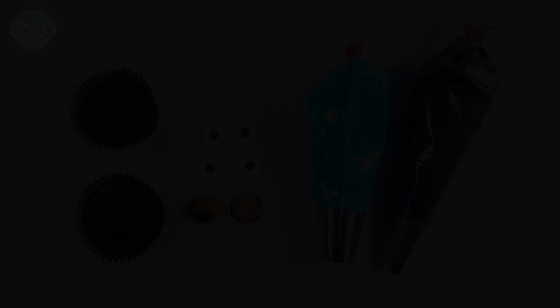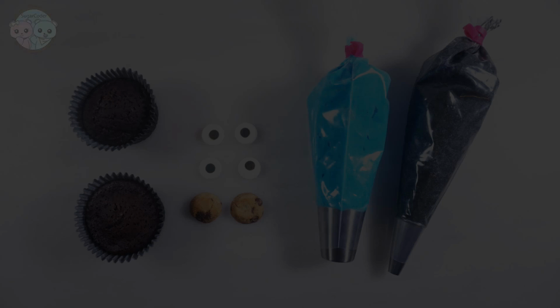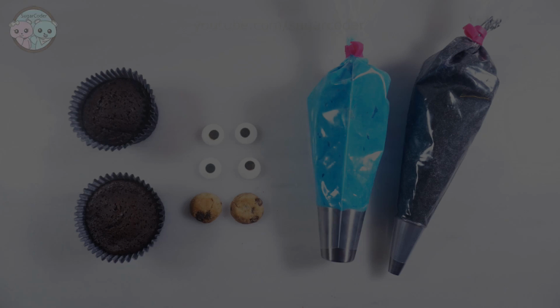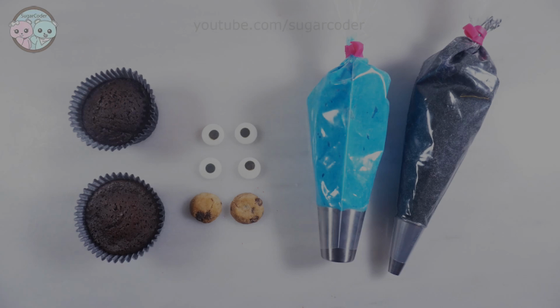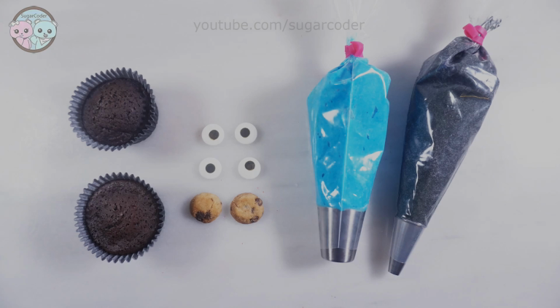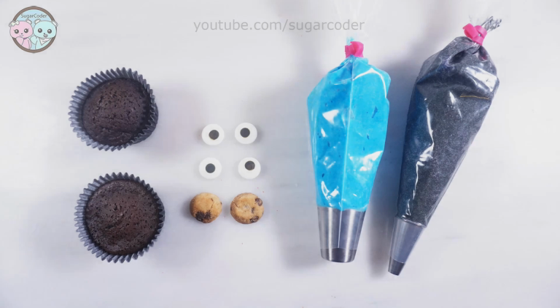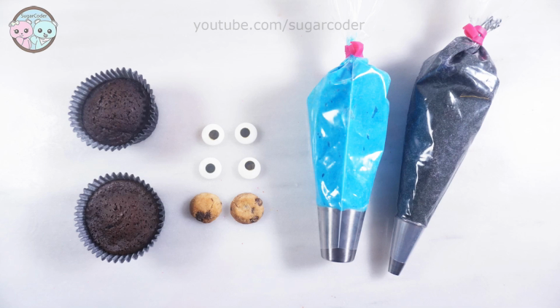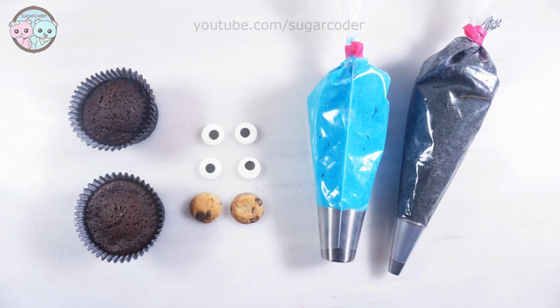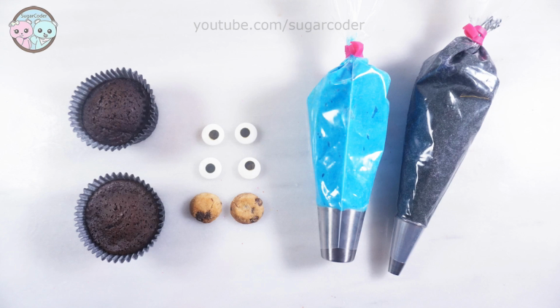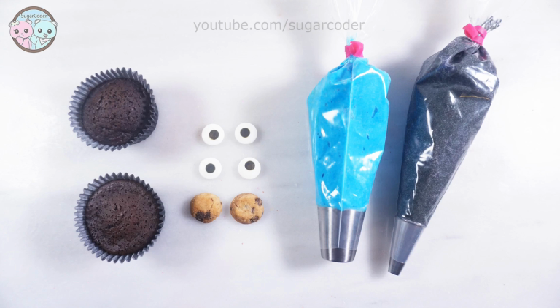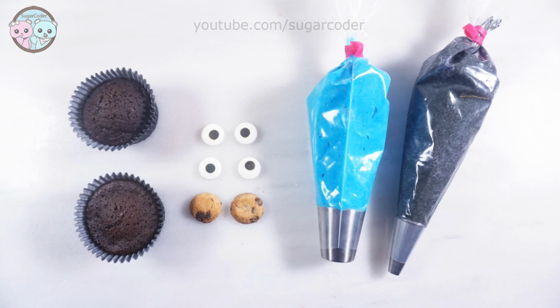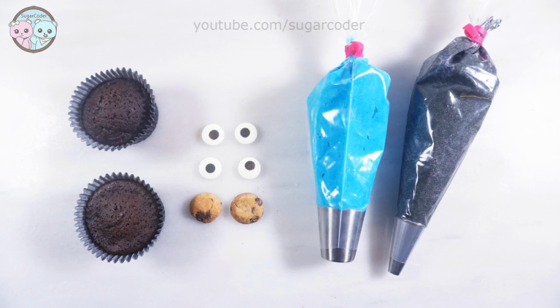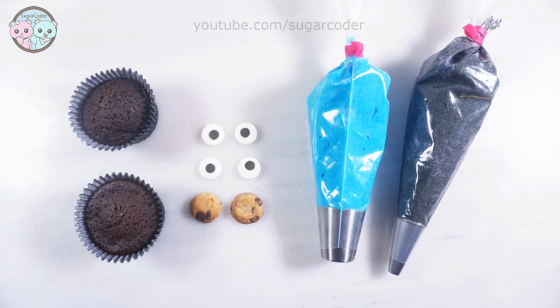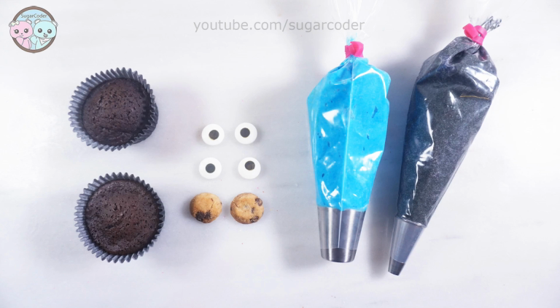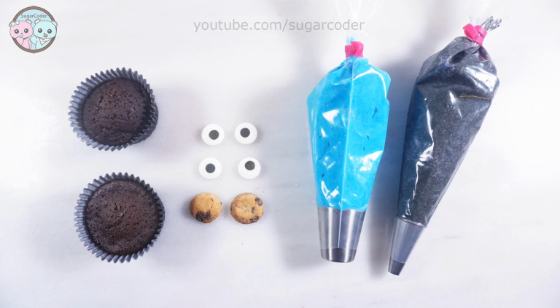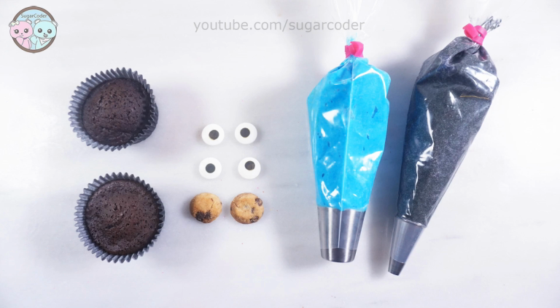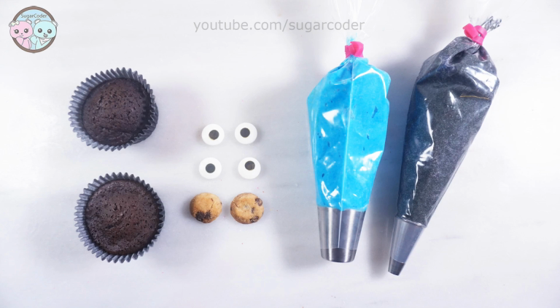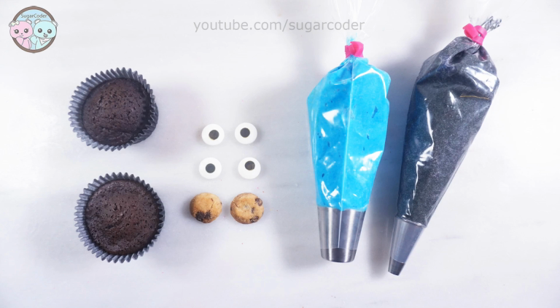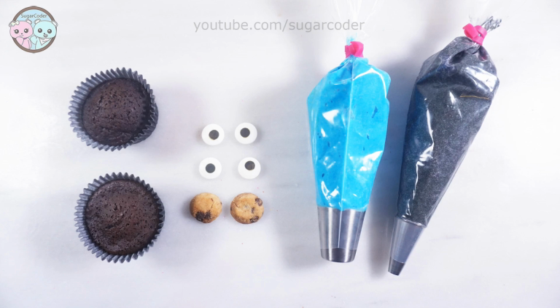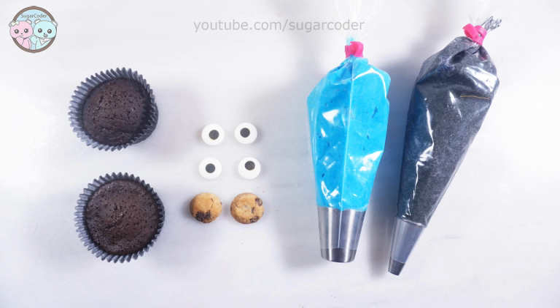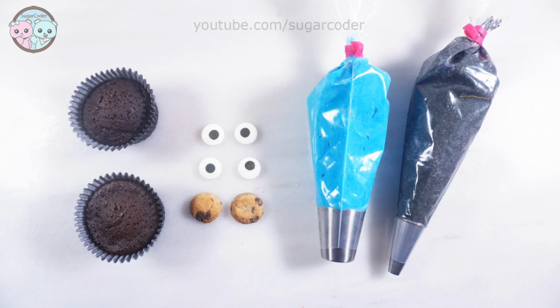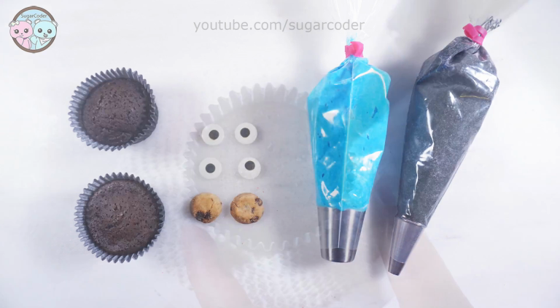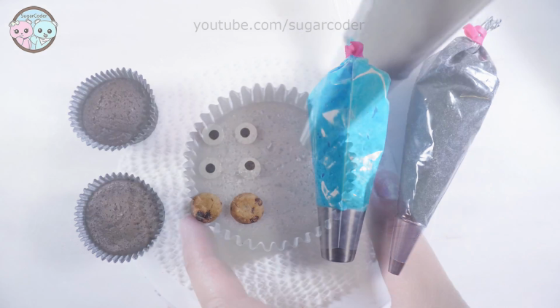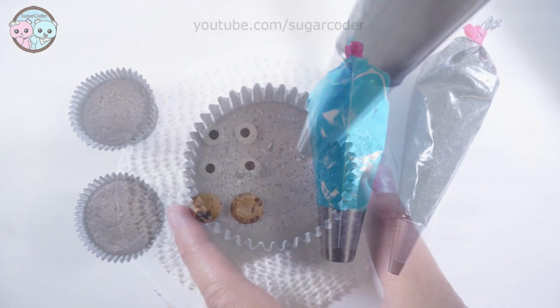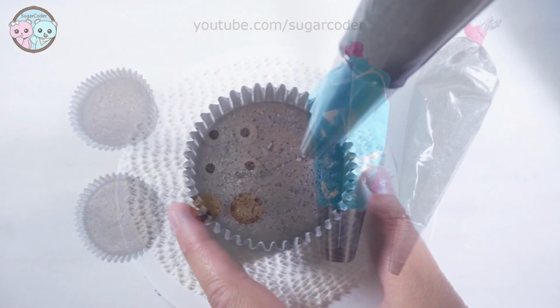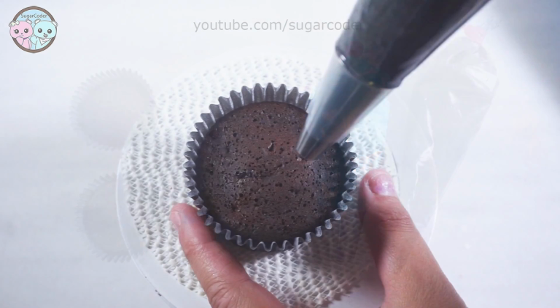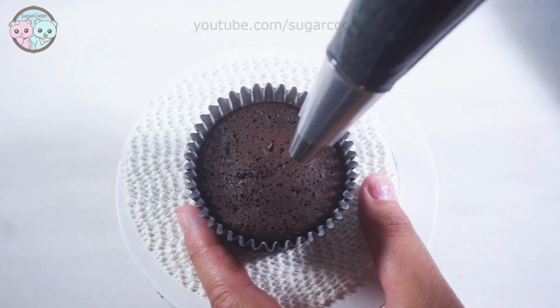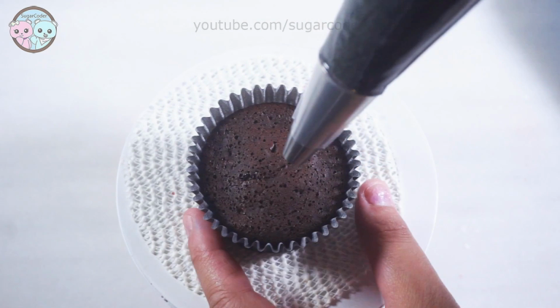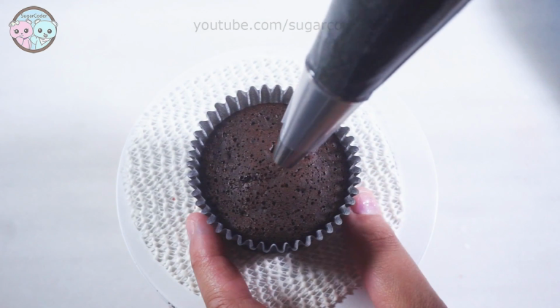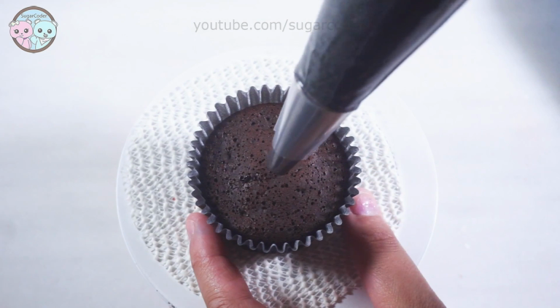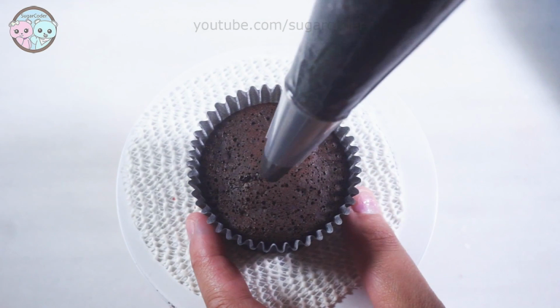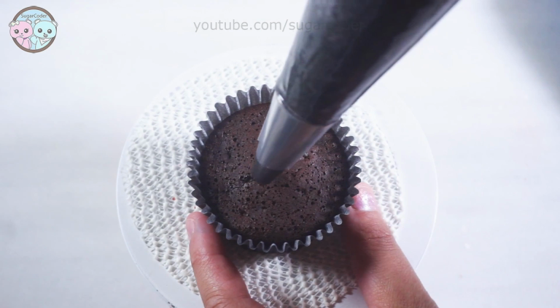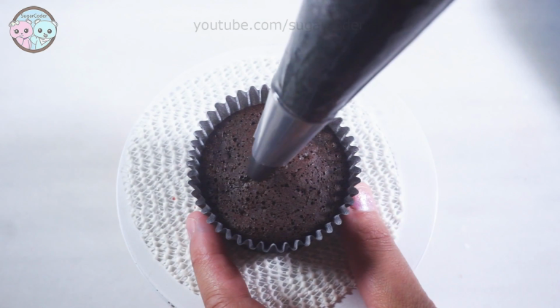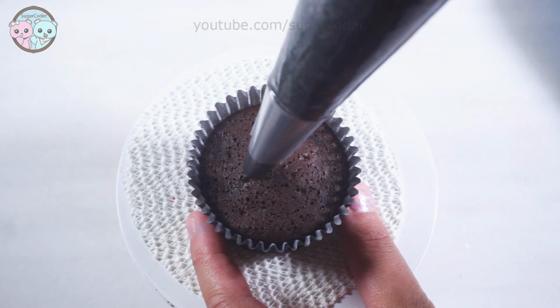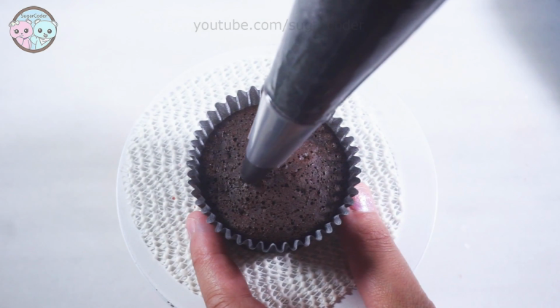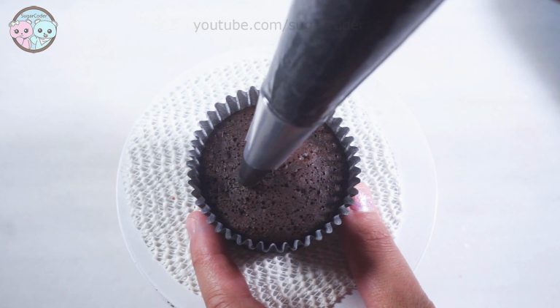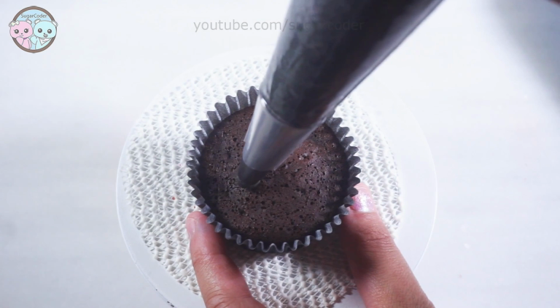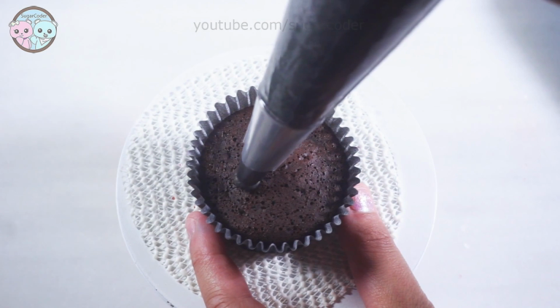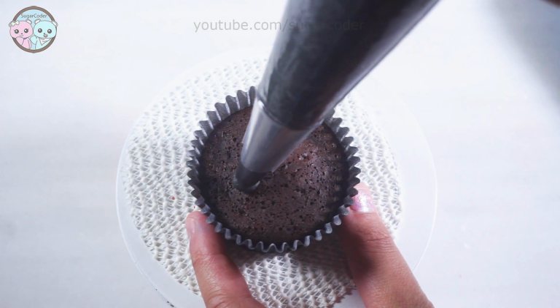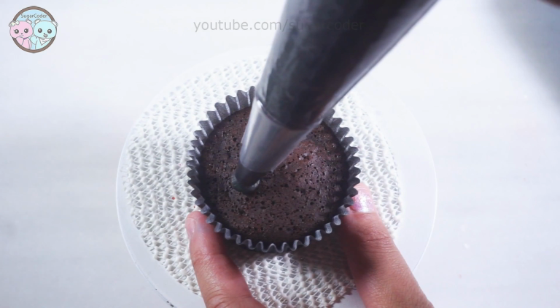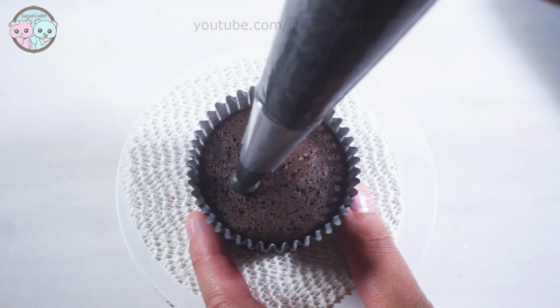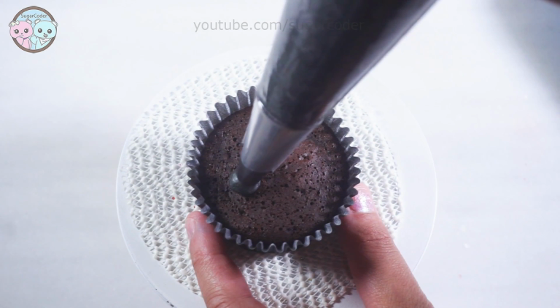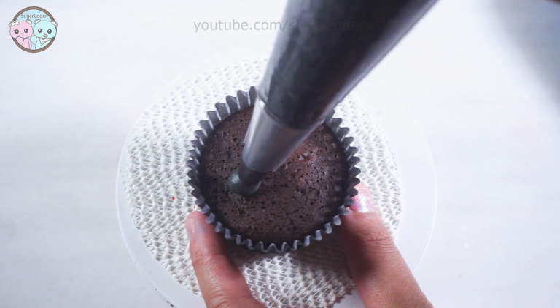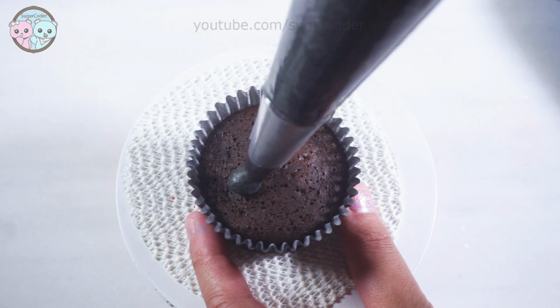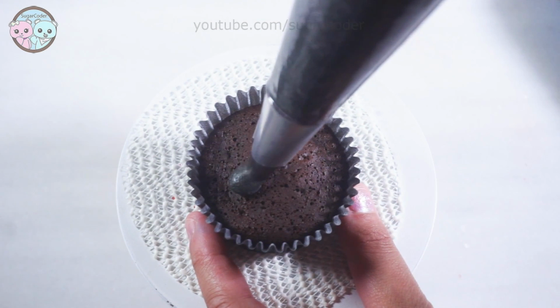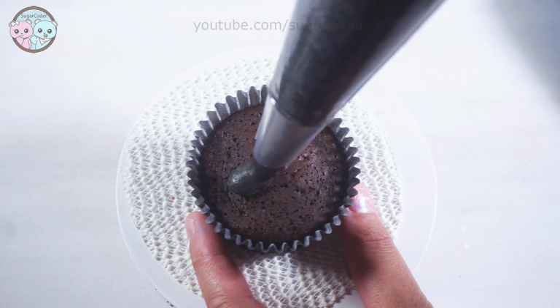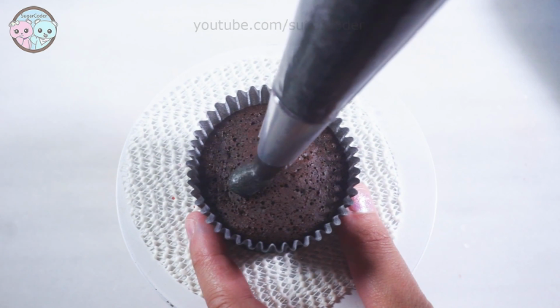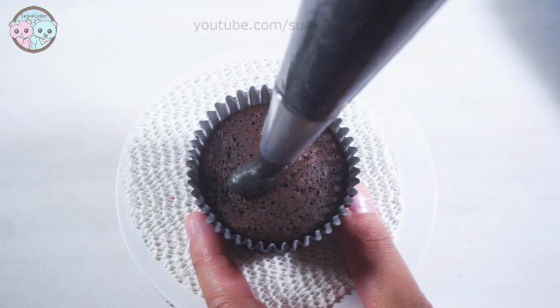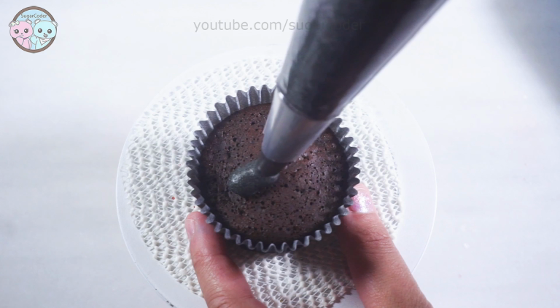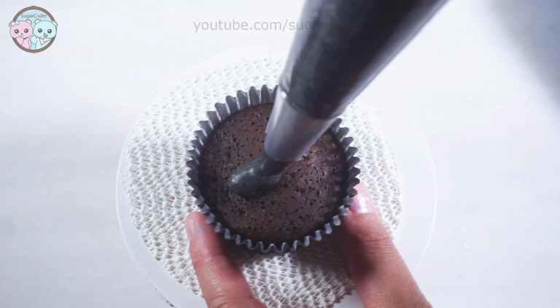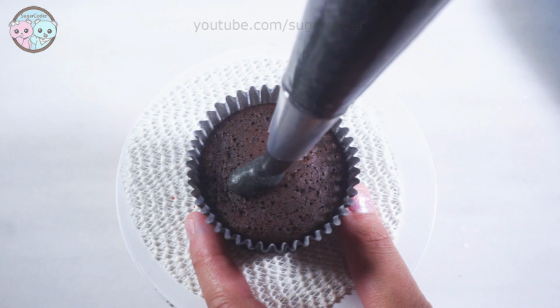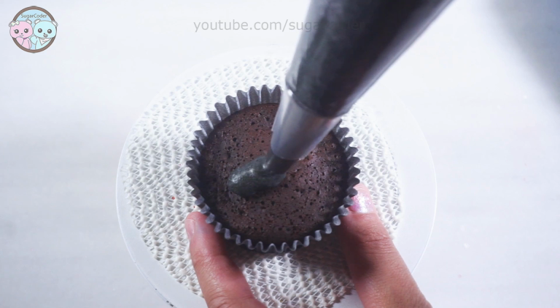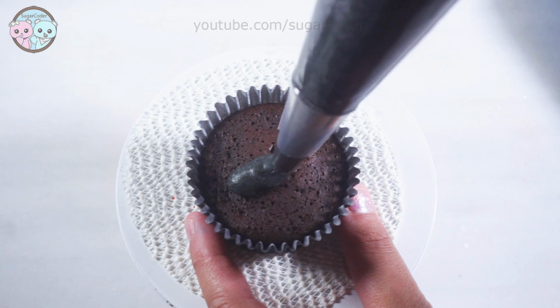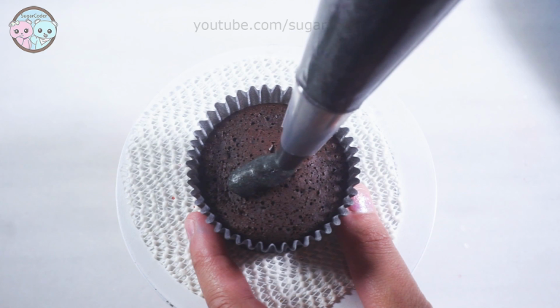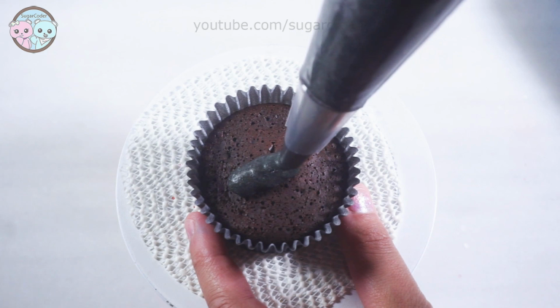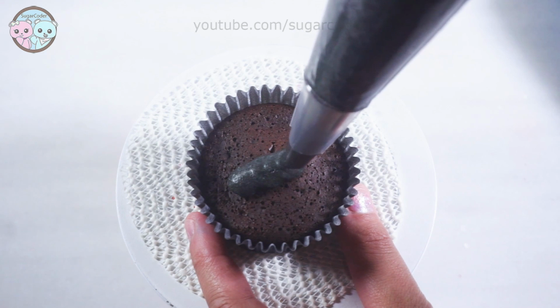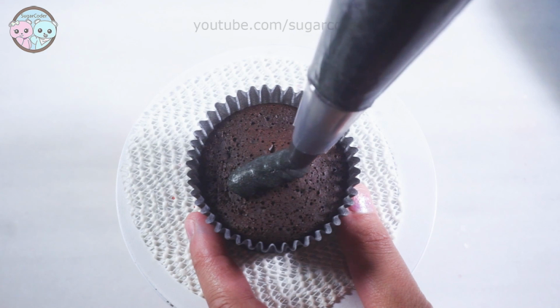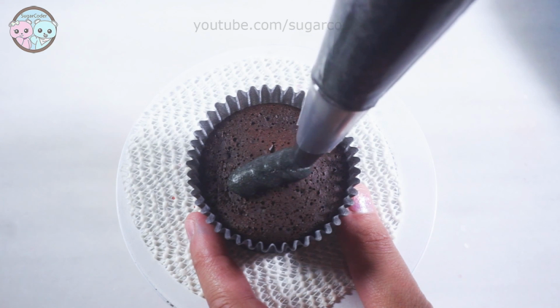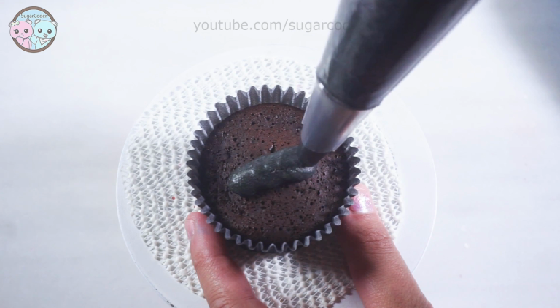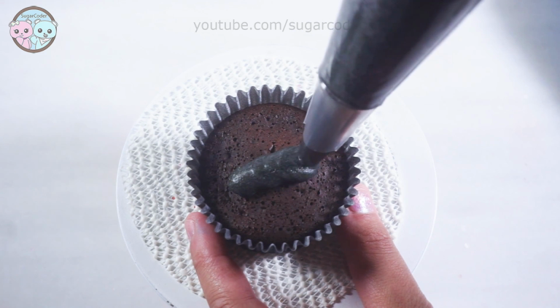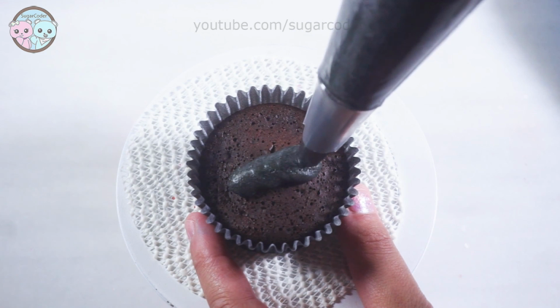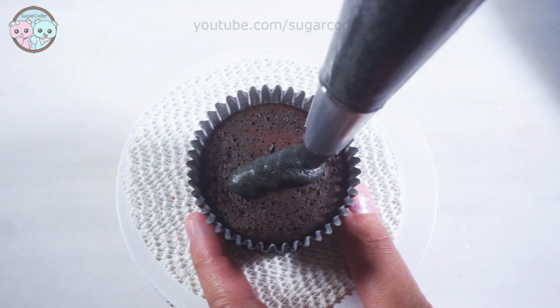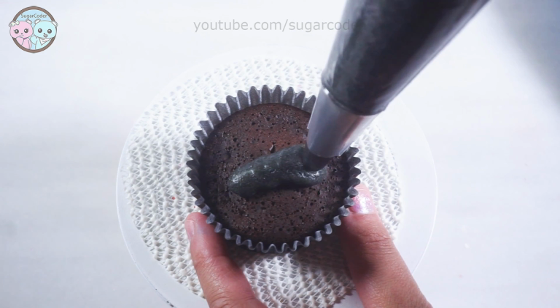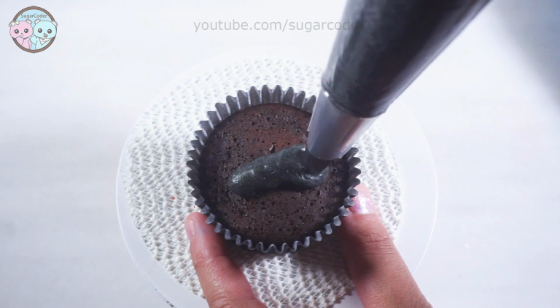Hello world, this is Sugarcolder. In this video I'm going to show you how easy it is to decorate cupcakes to look like Cookie Monster.